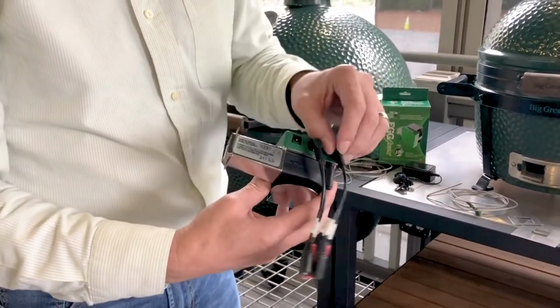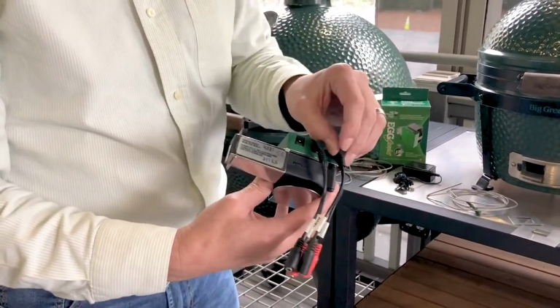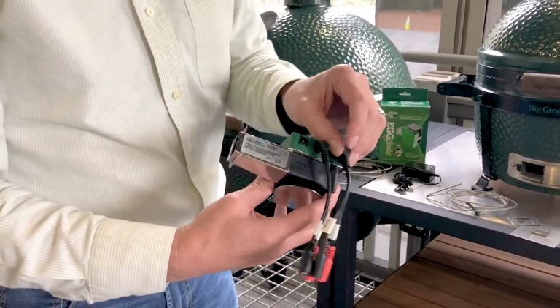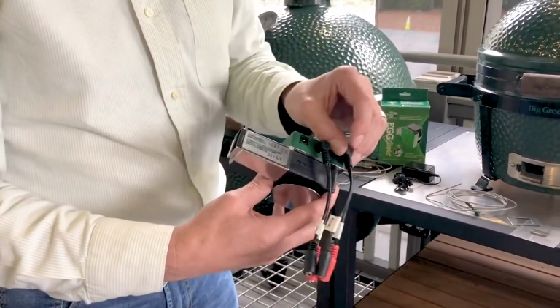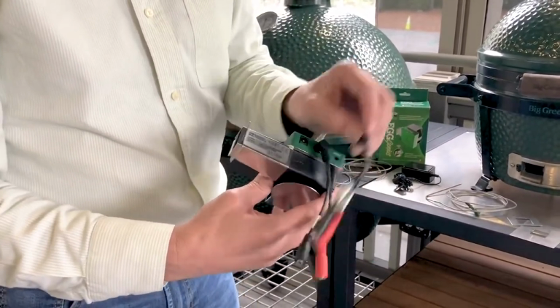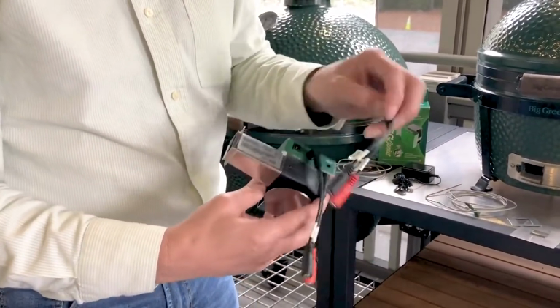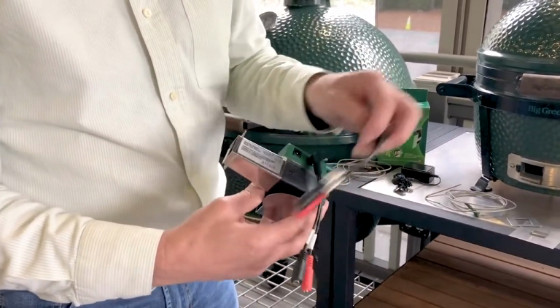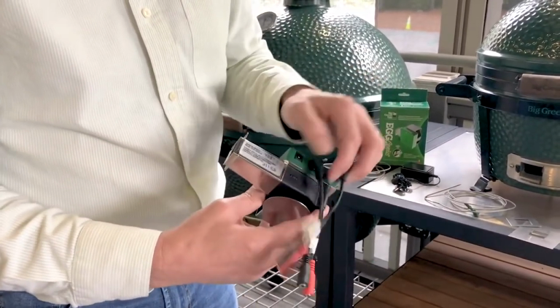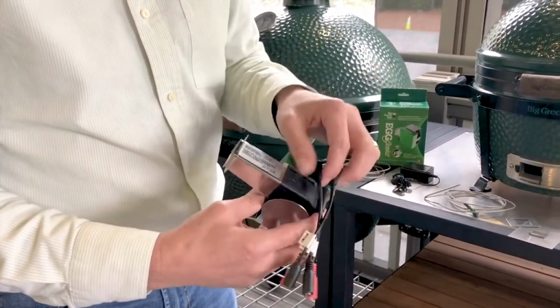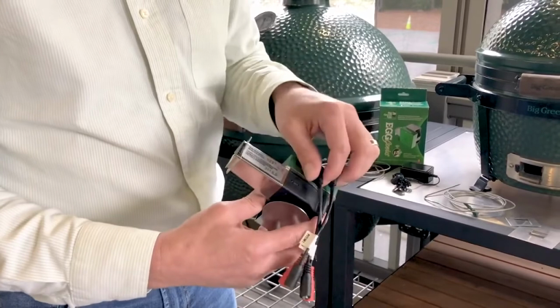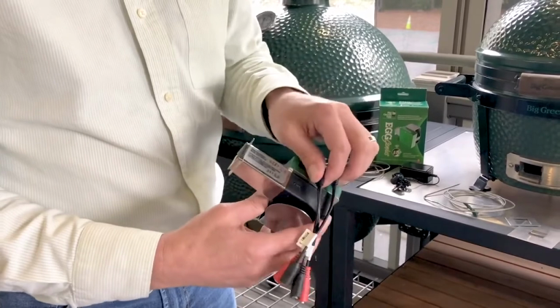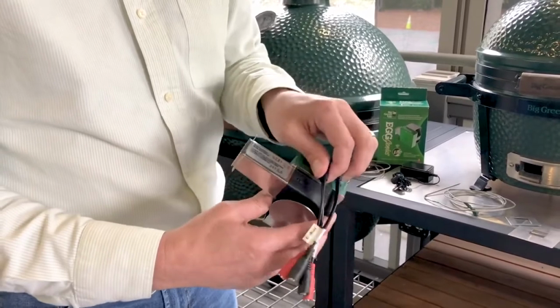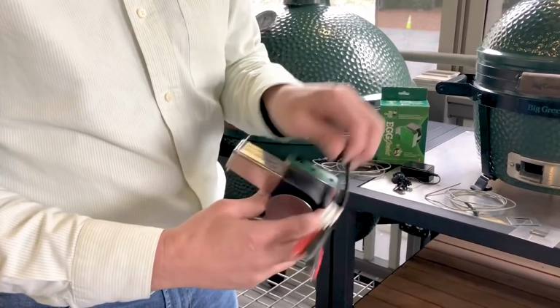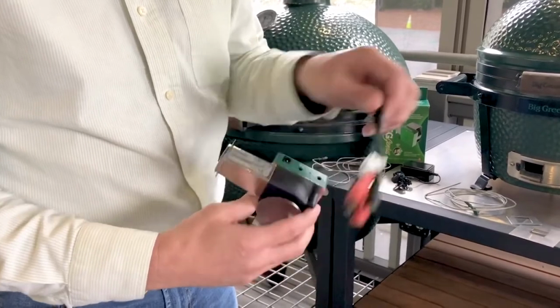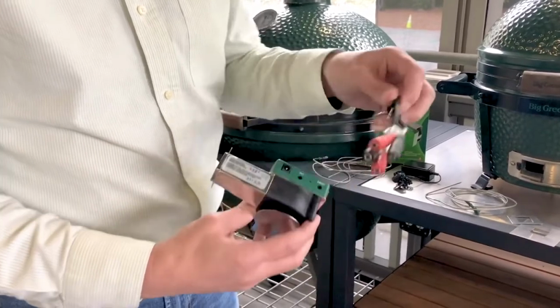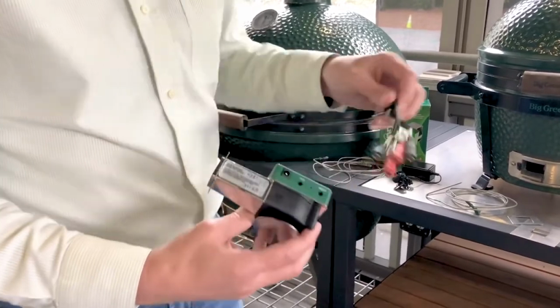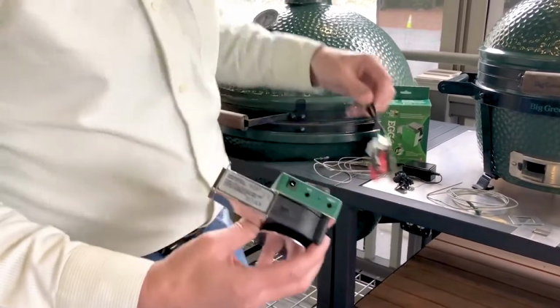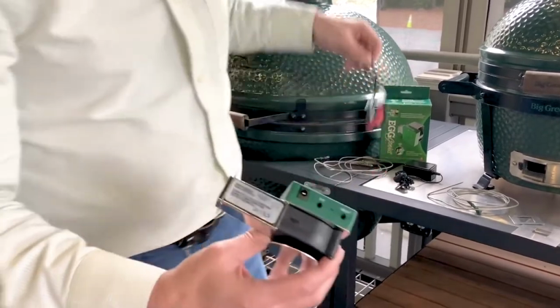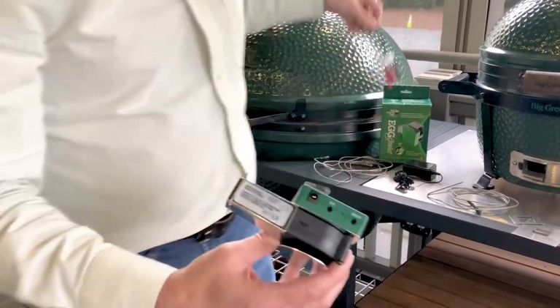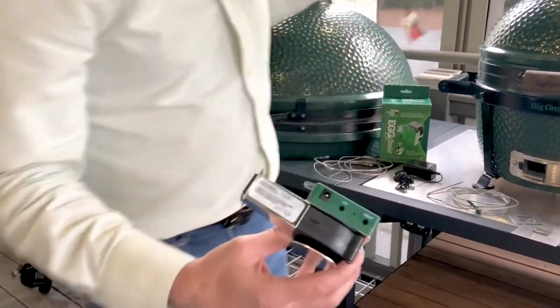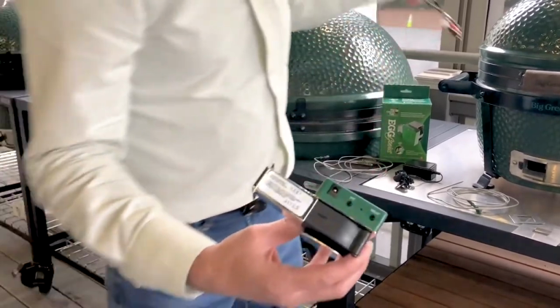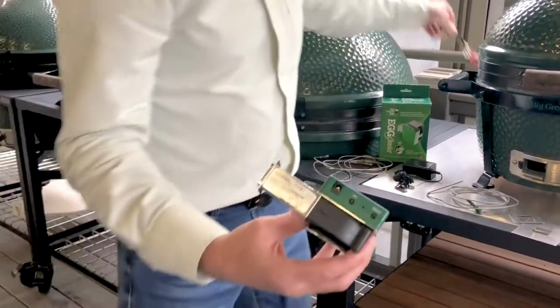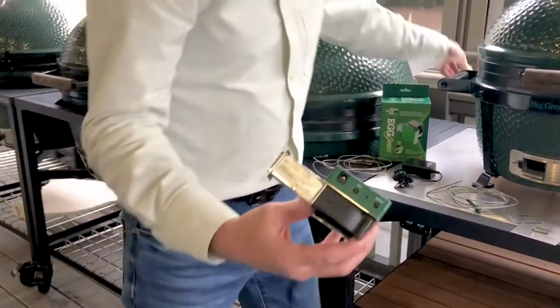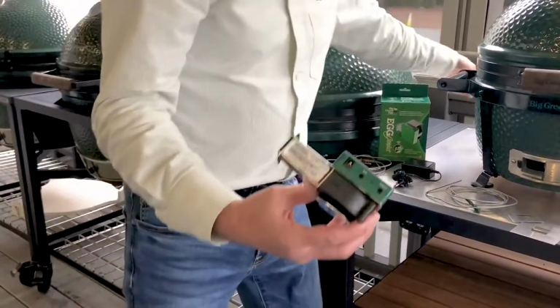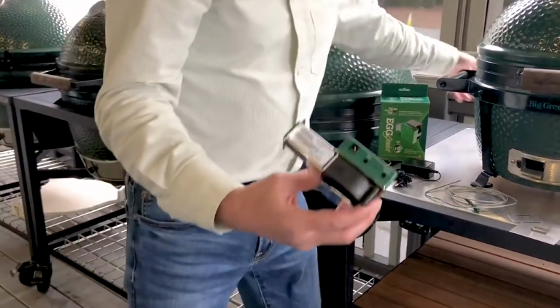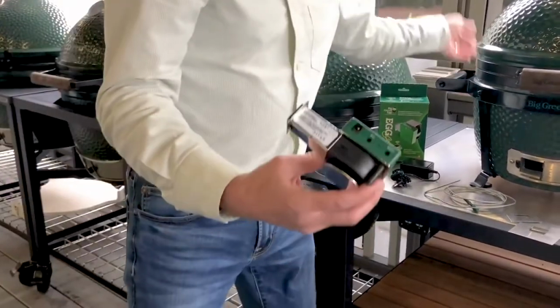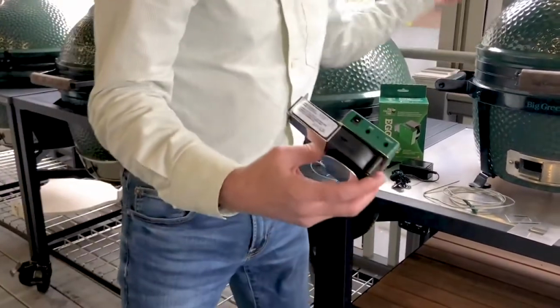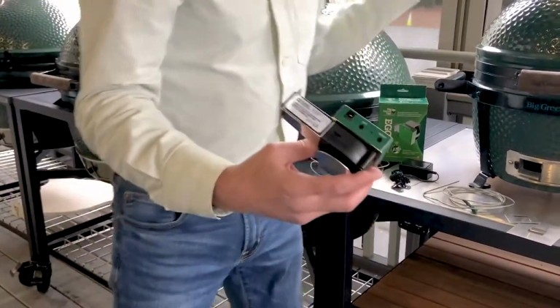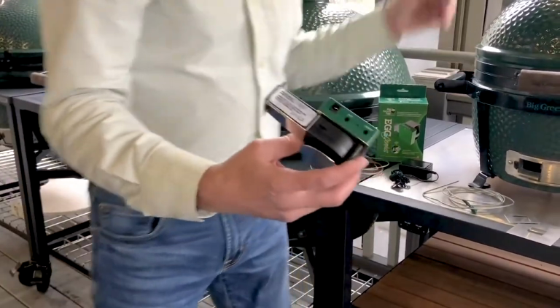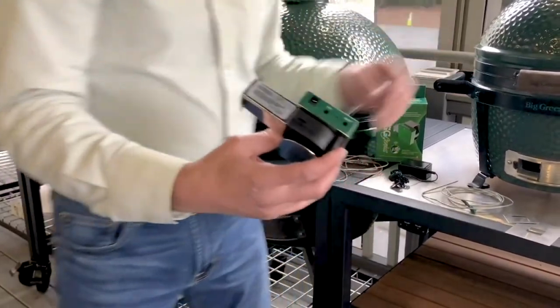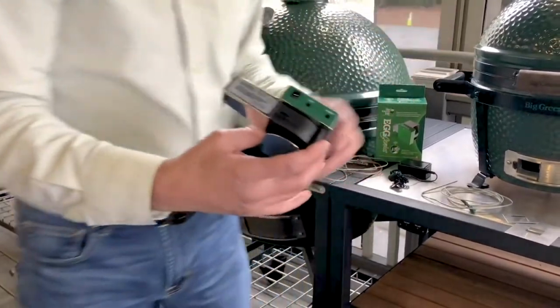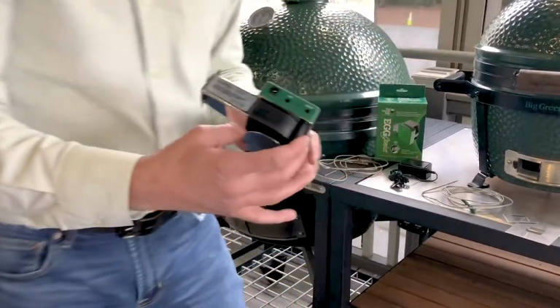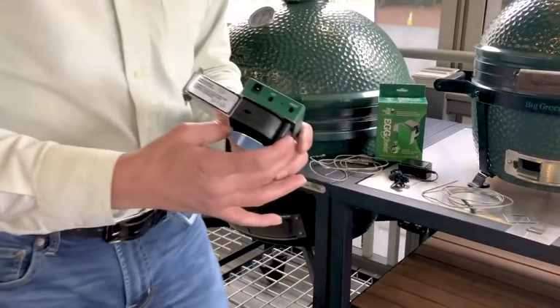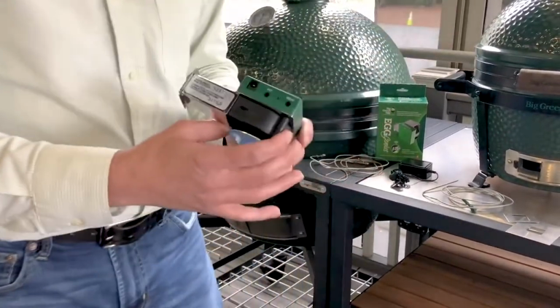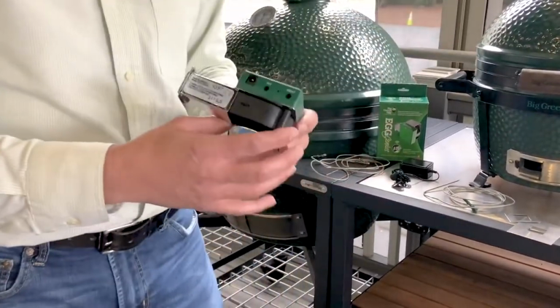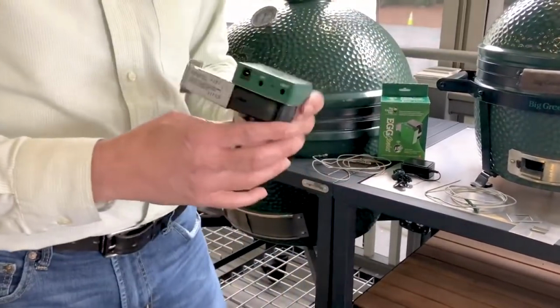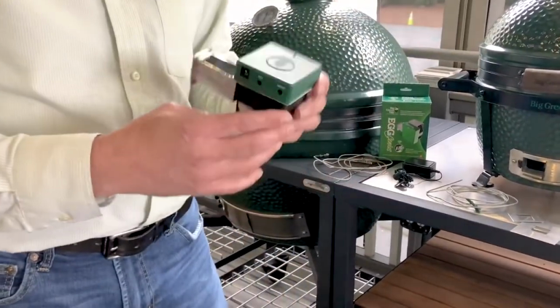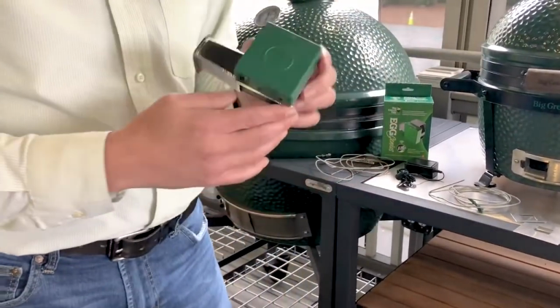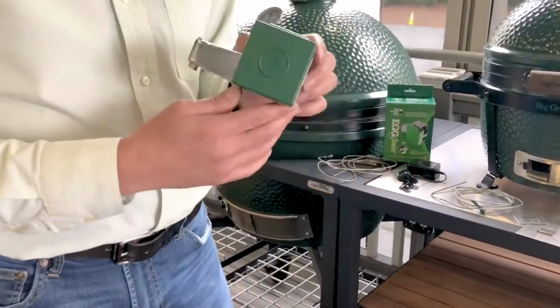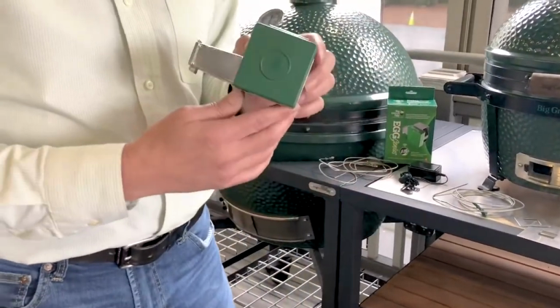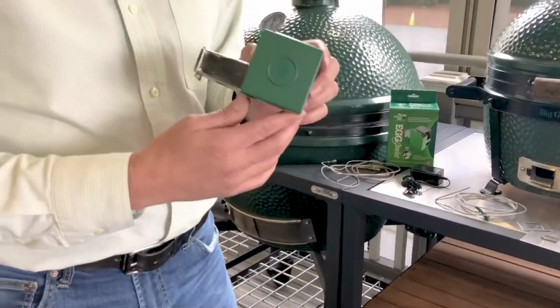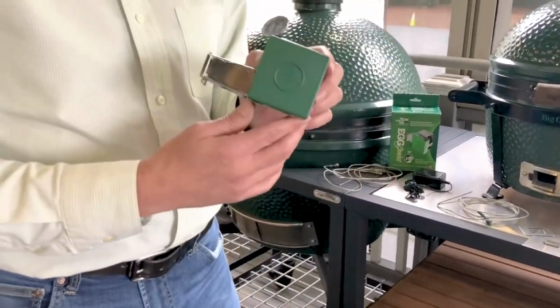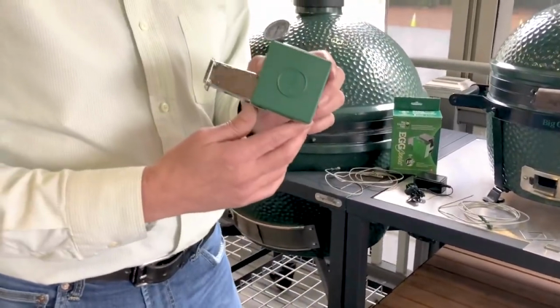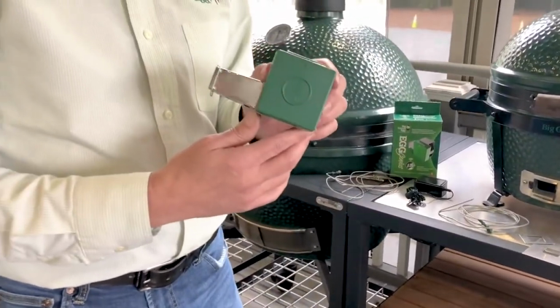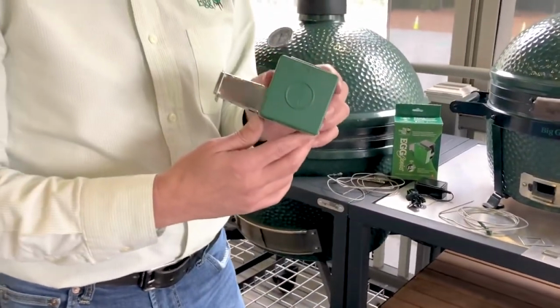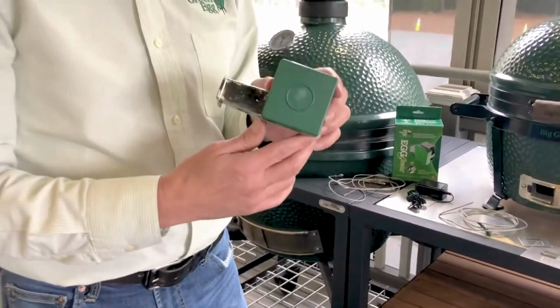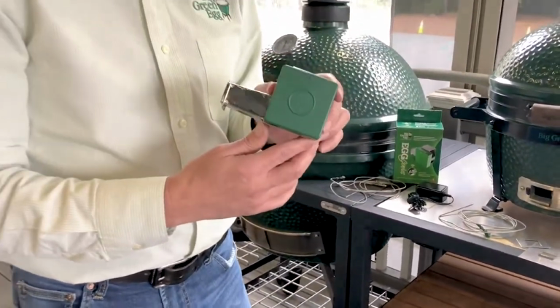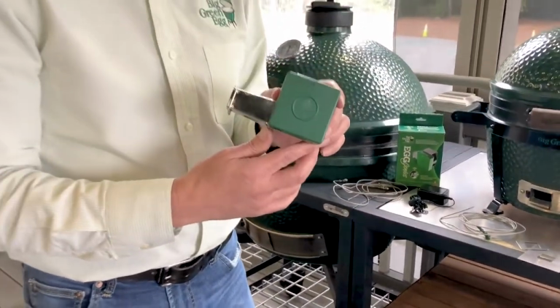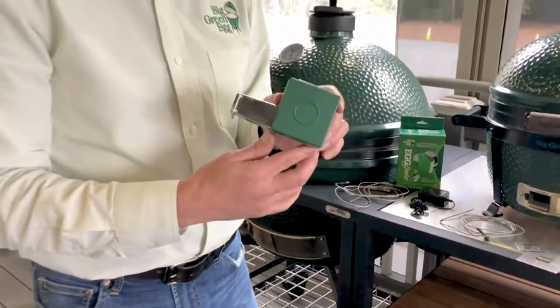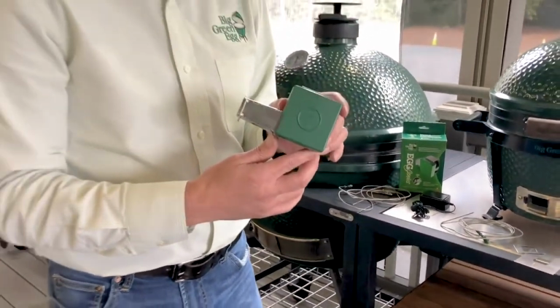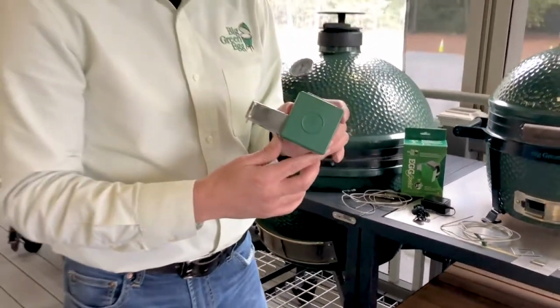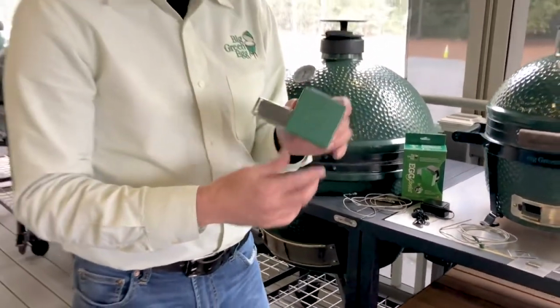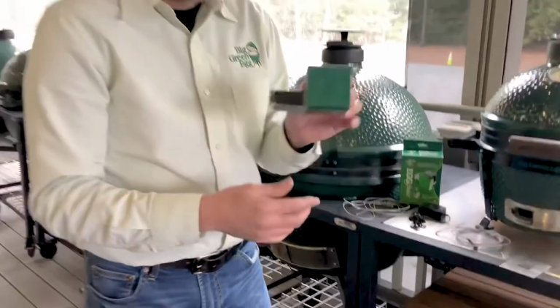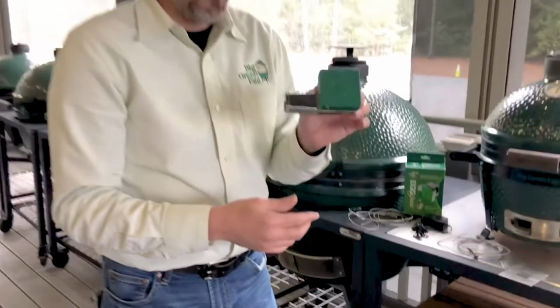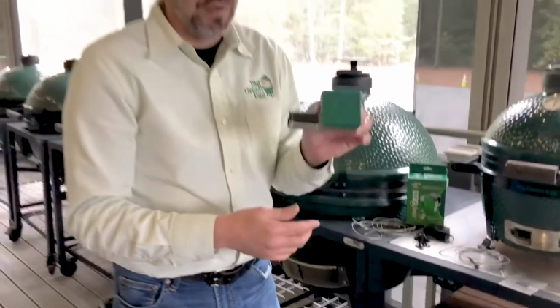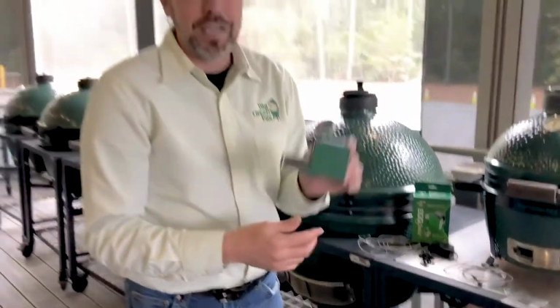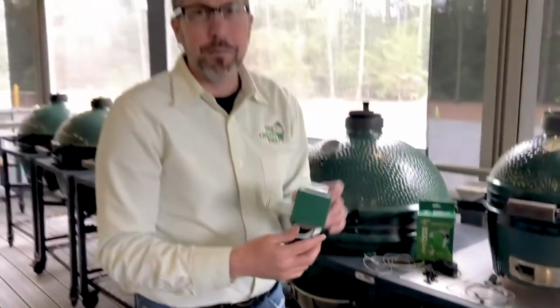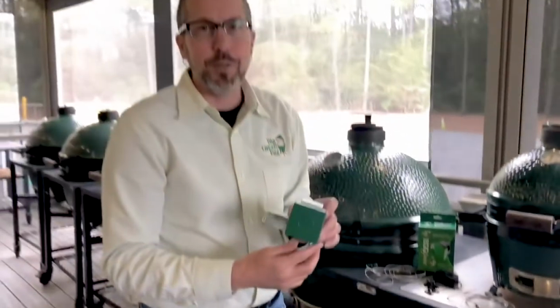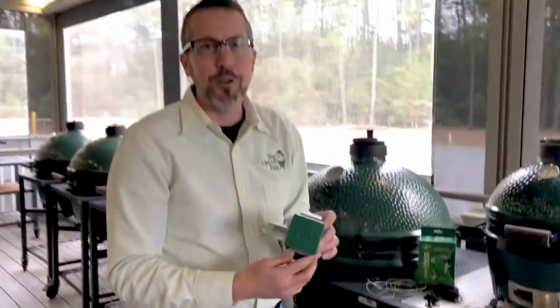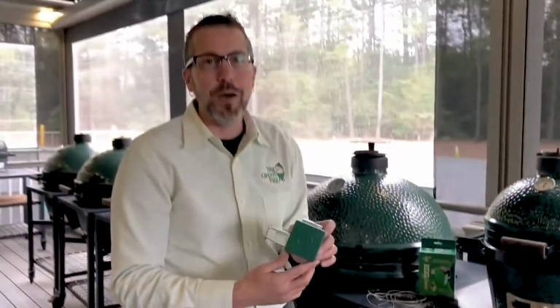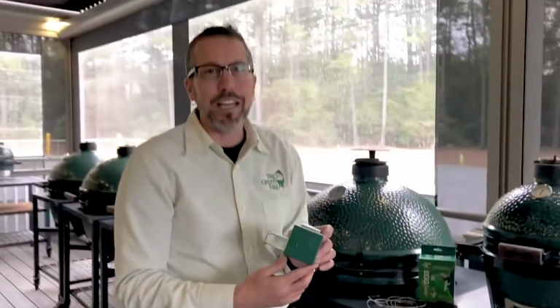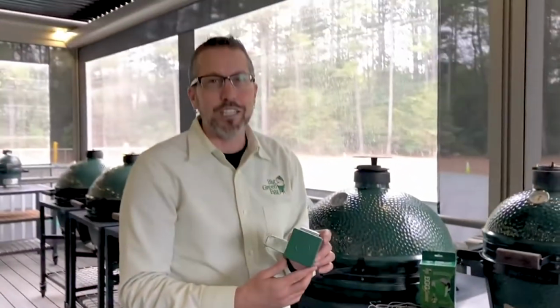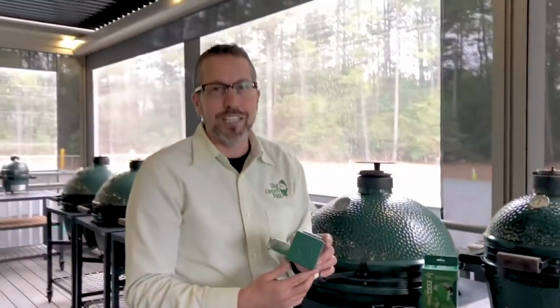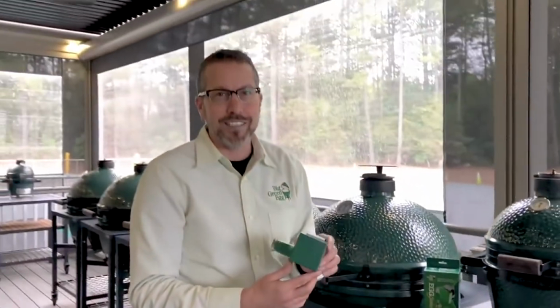The app also has that capability as well. So if I'm you, I'm heading to a local dealer and picking up the new Egg Genius.